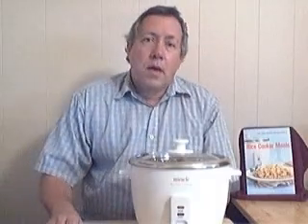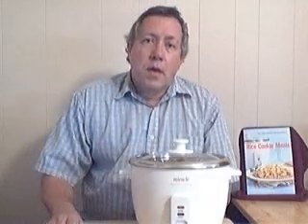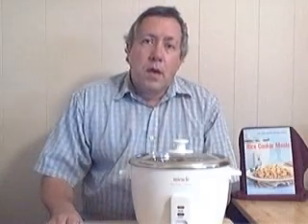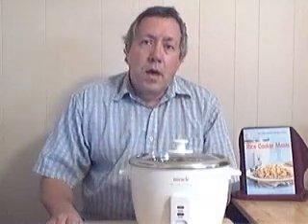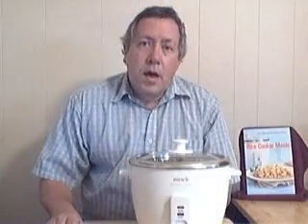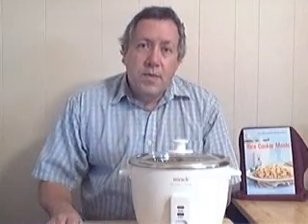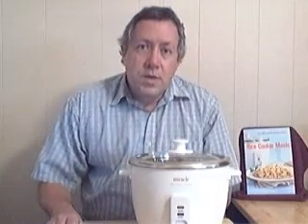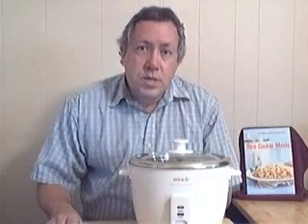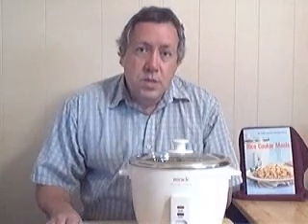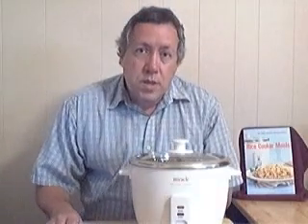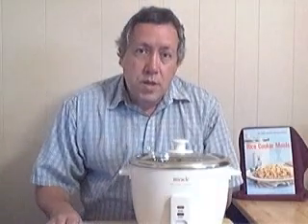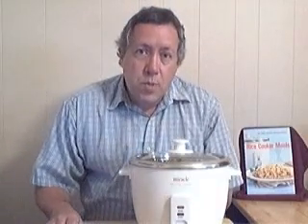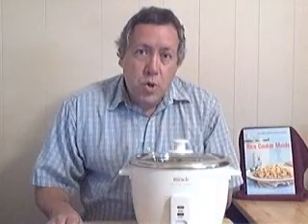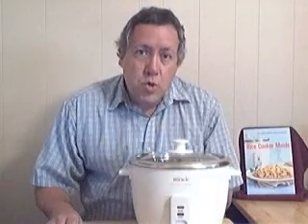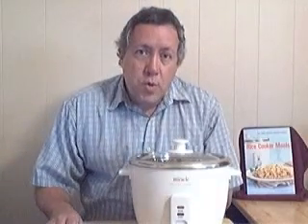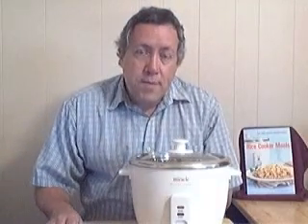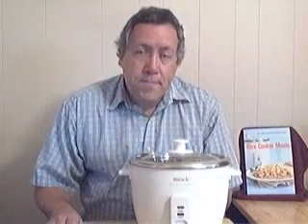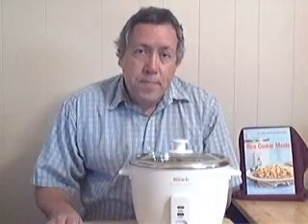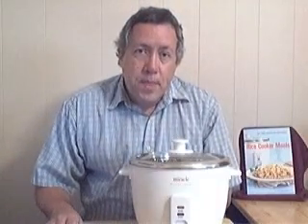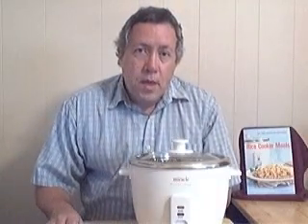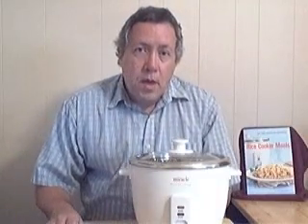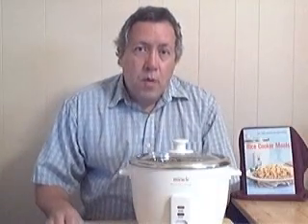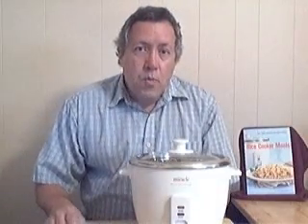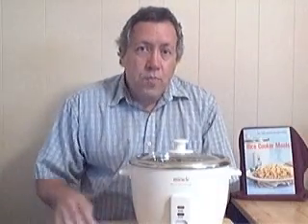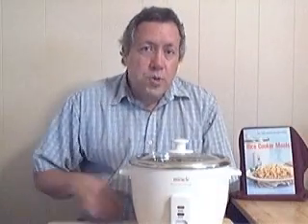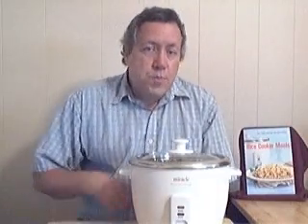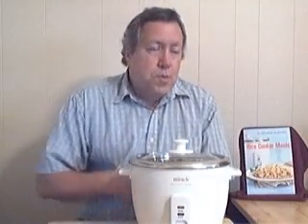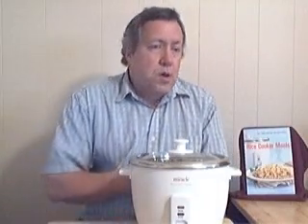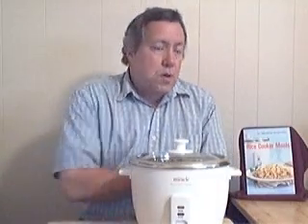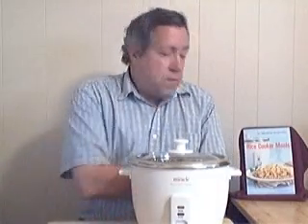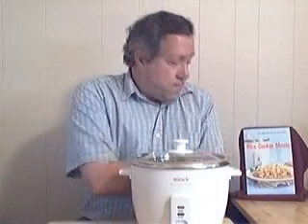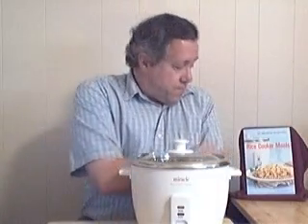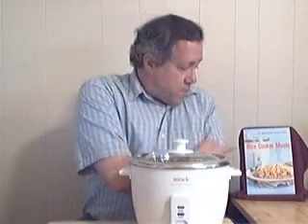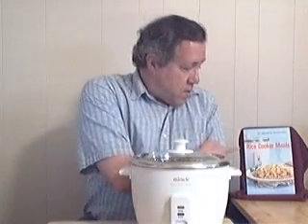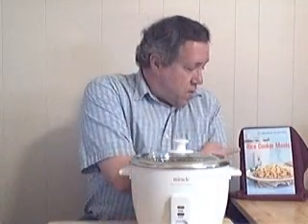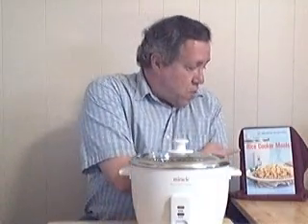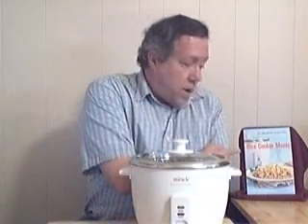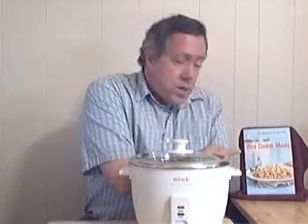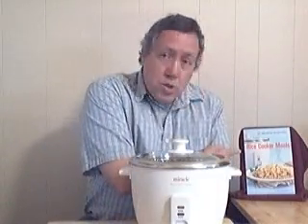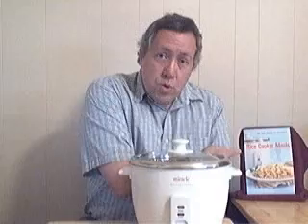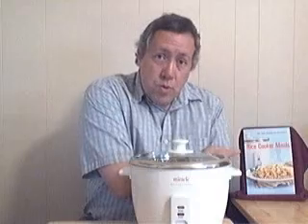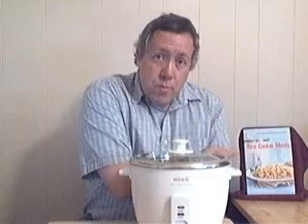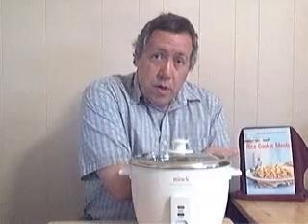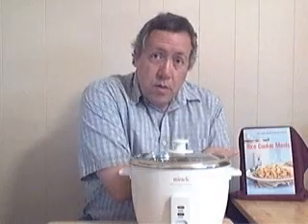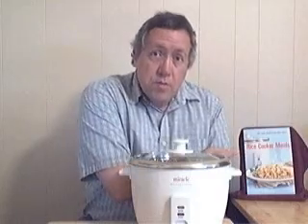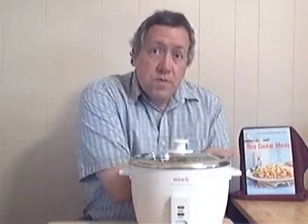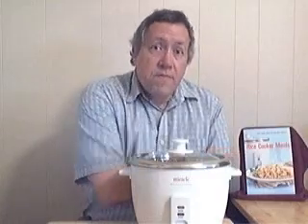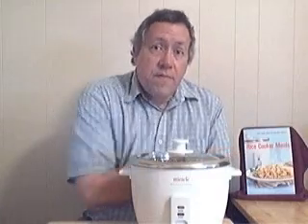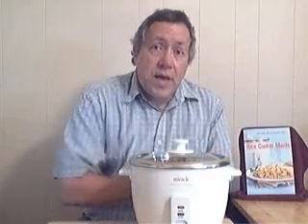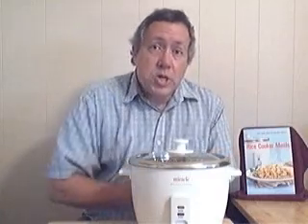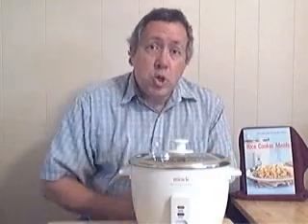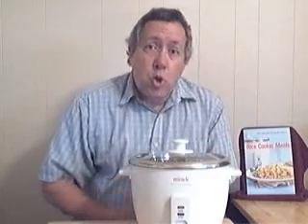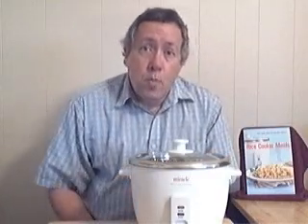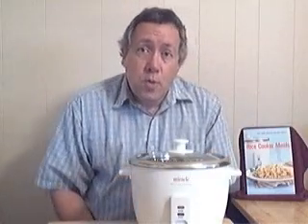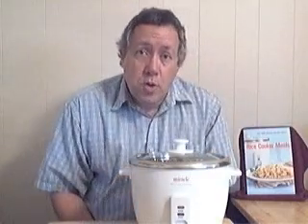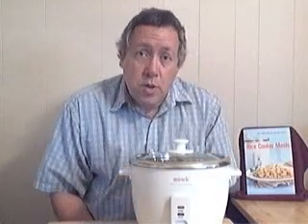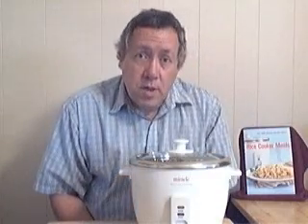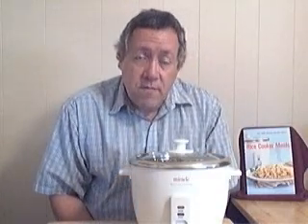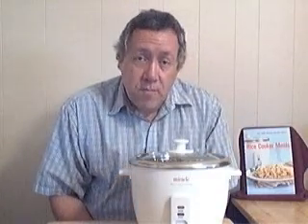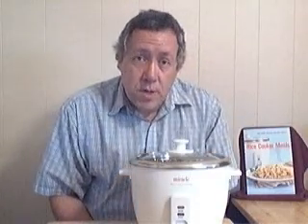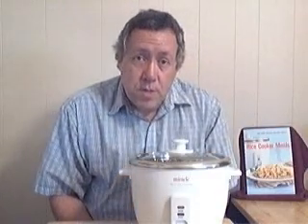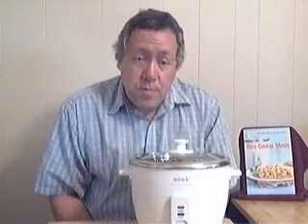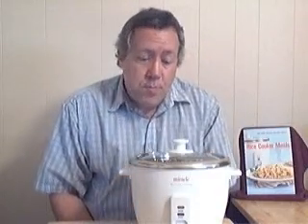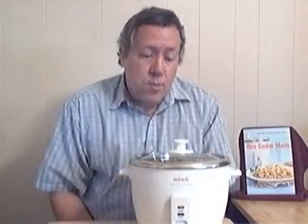Hi, this is Neil Bertrand. I wrote this book, Rice Cooker Meals, Fast Home Cooking for Busy People.